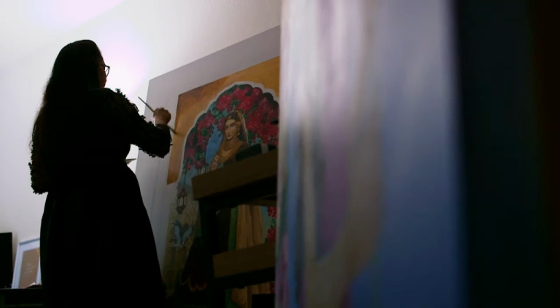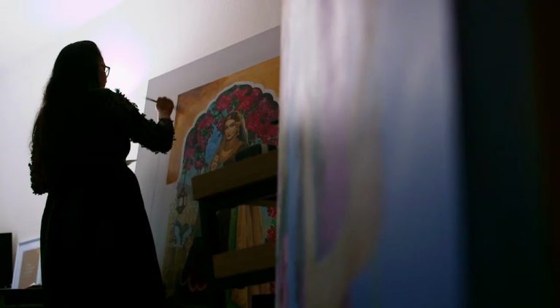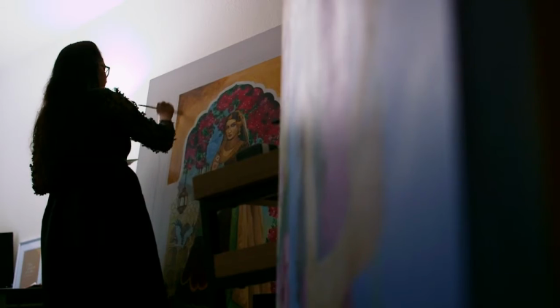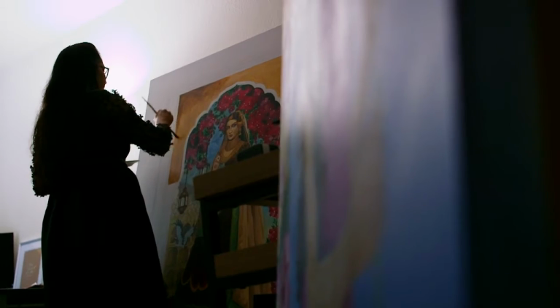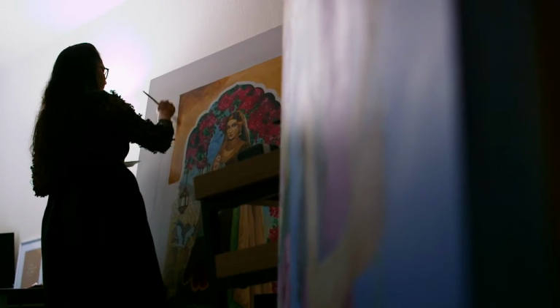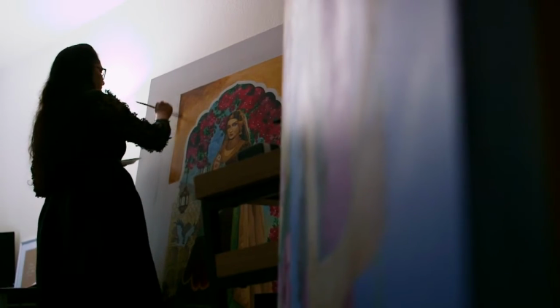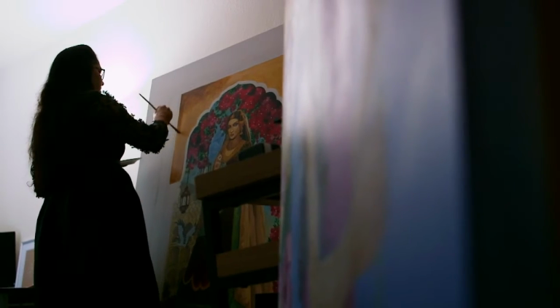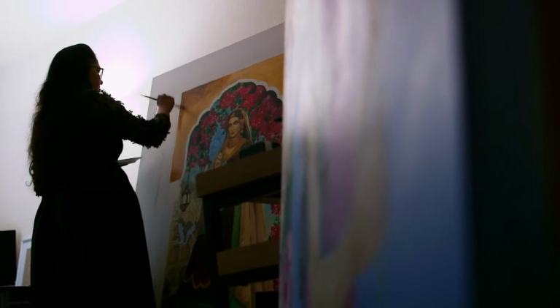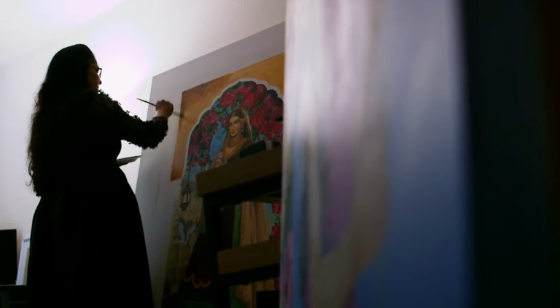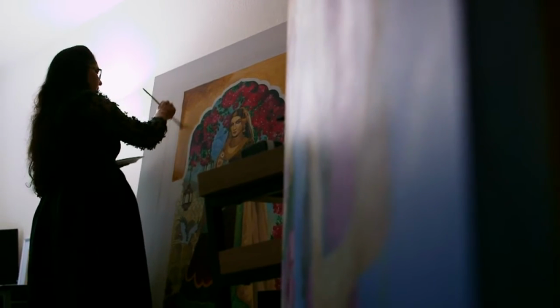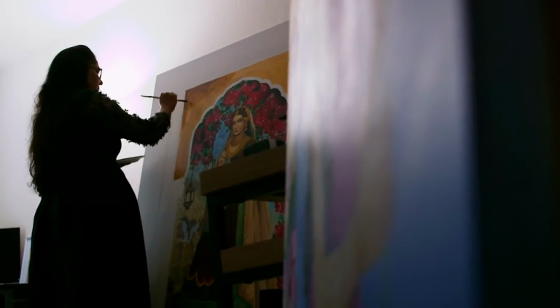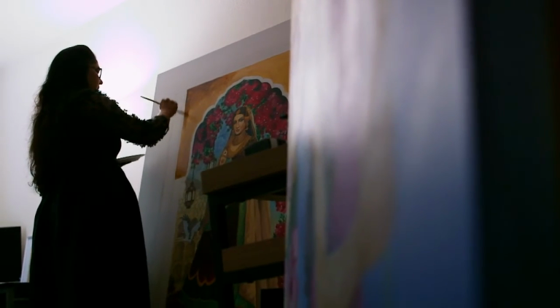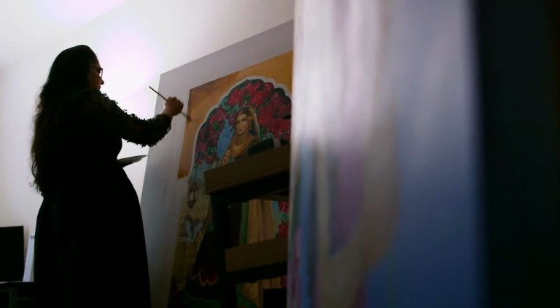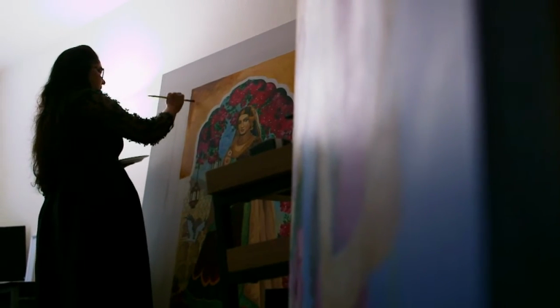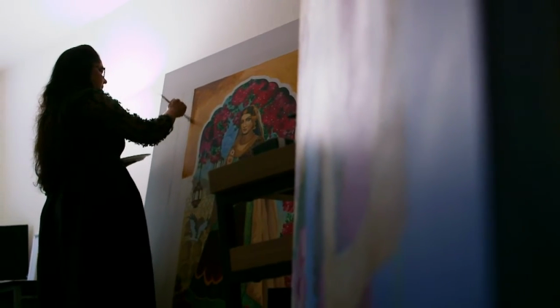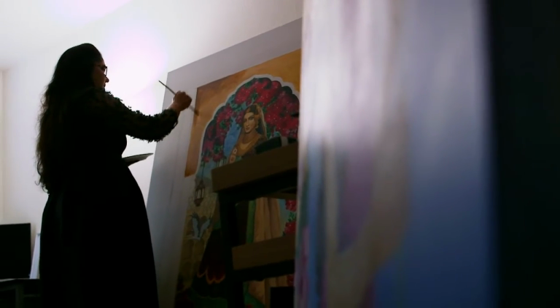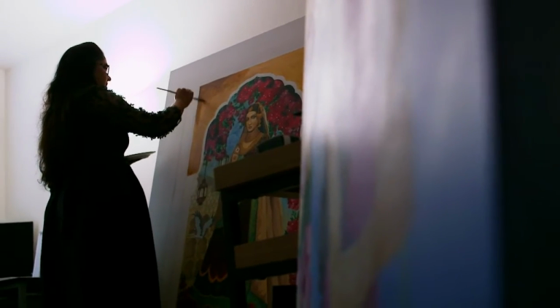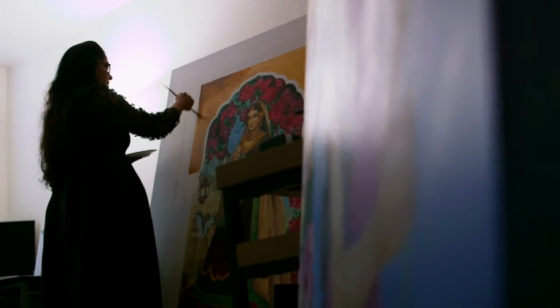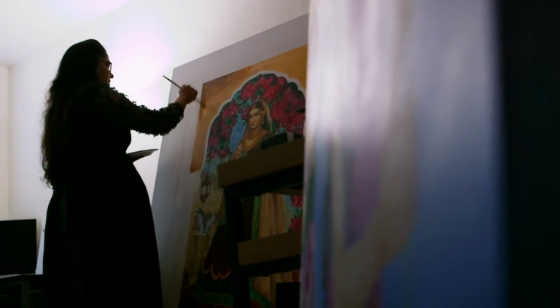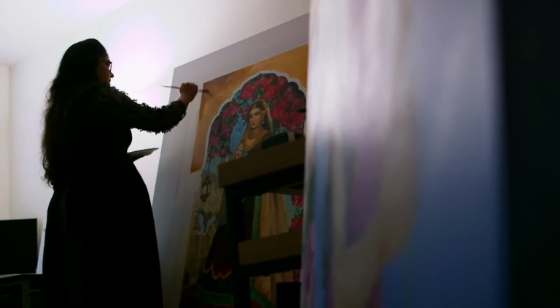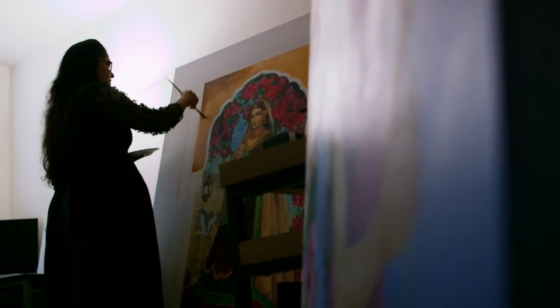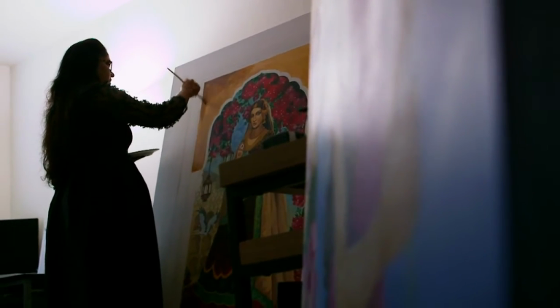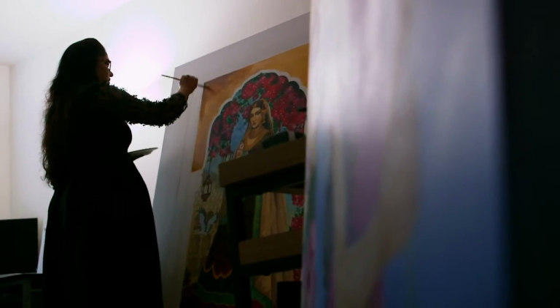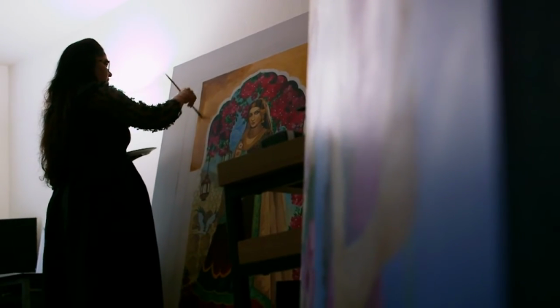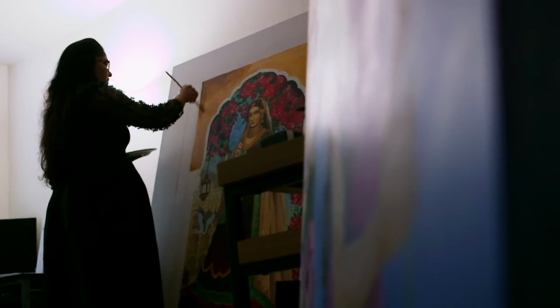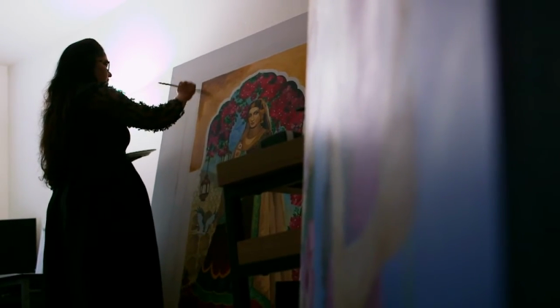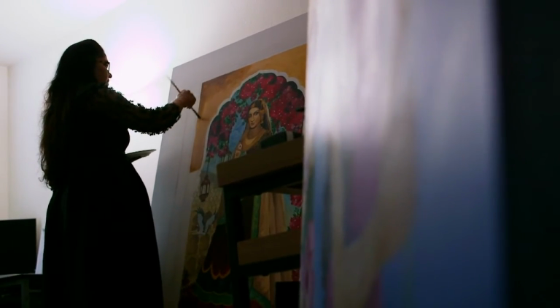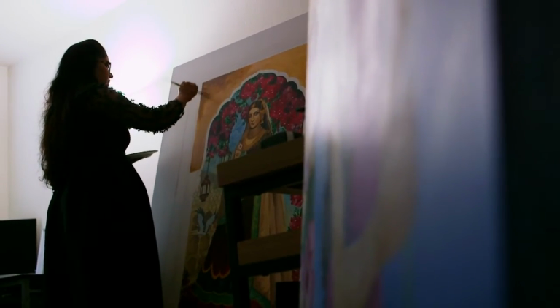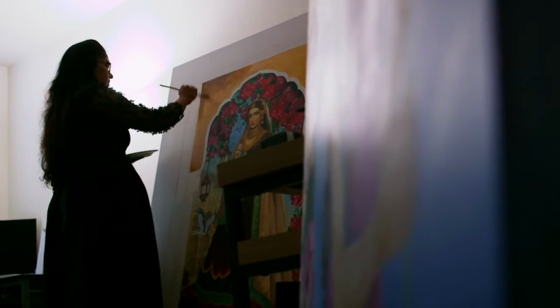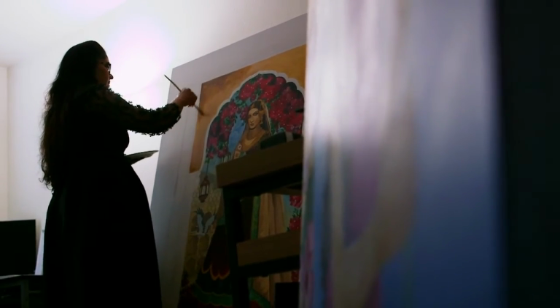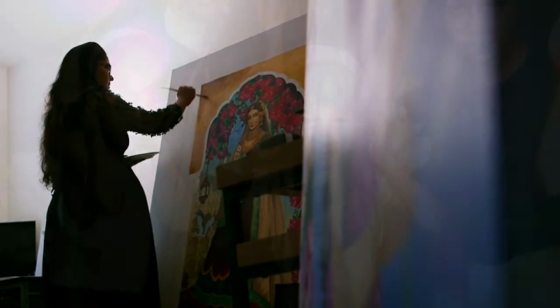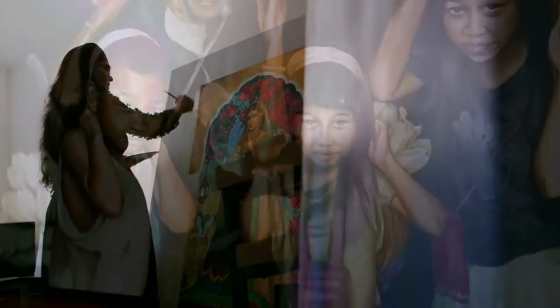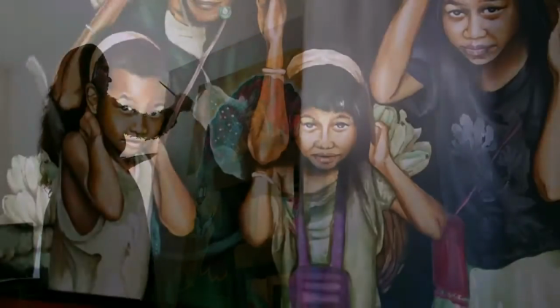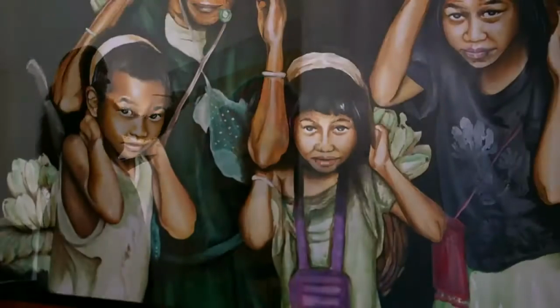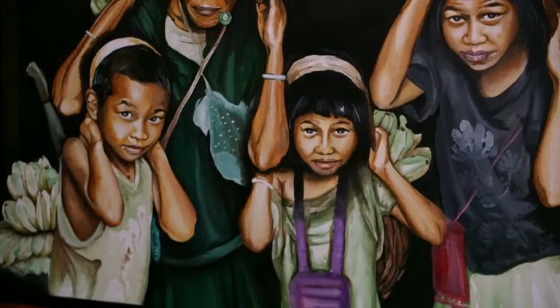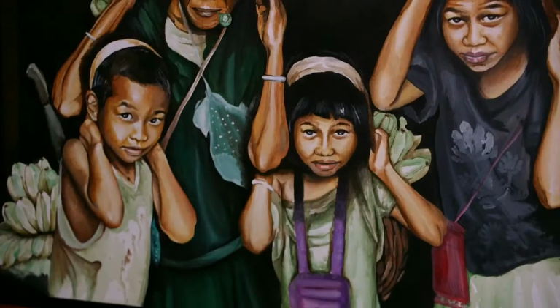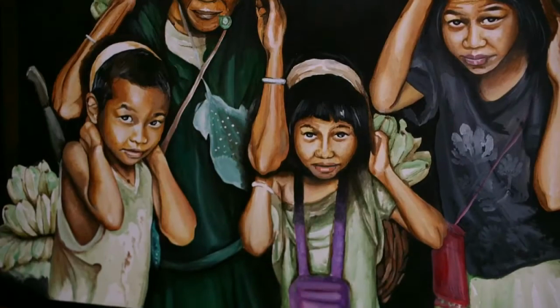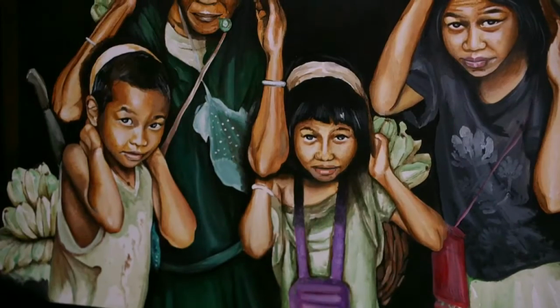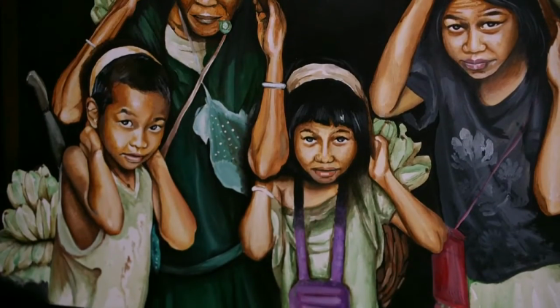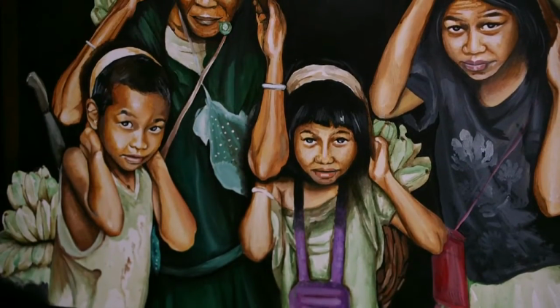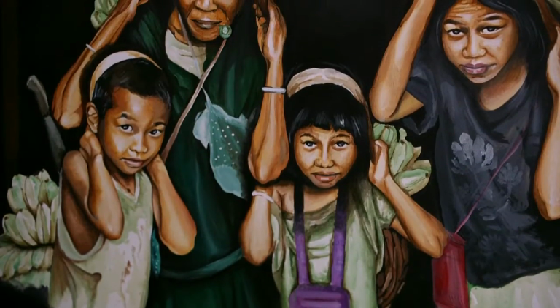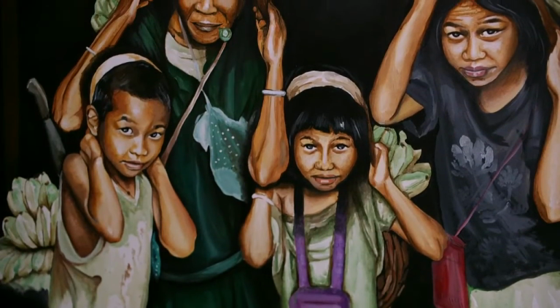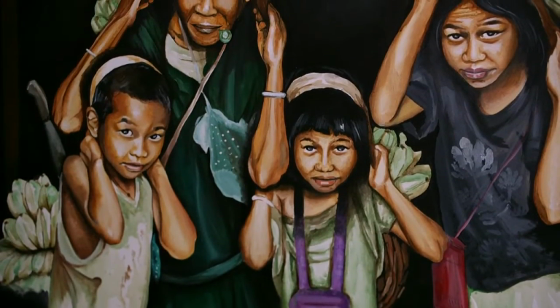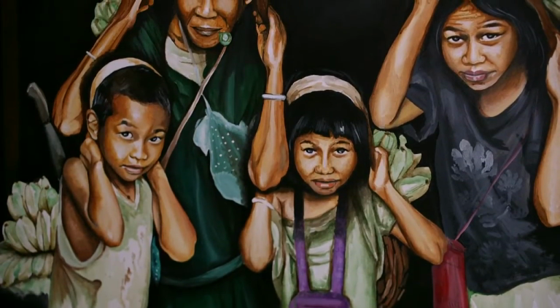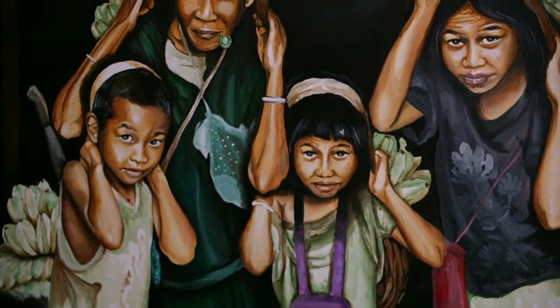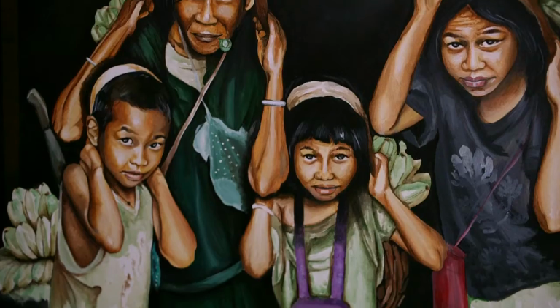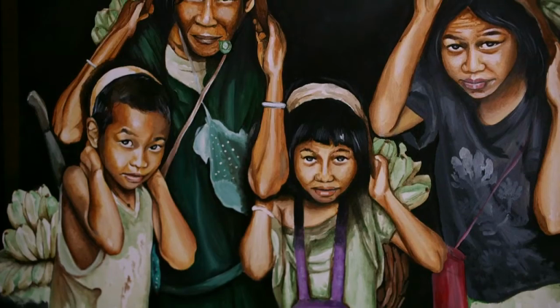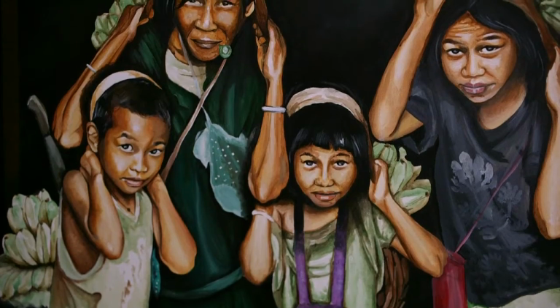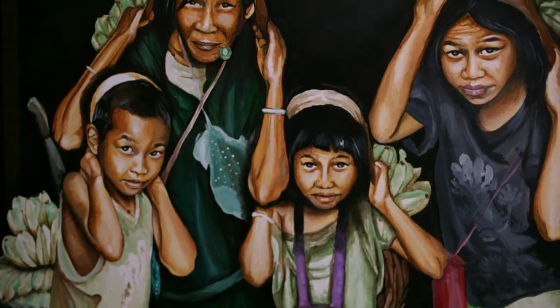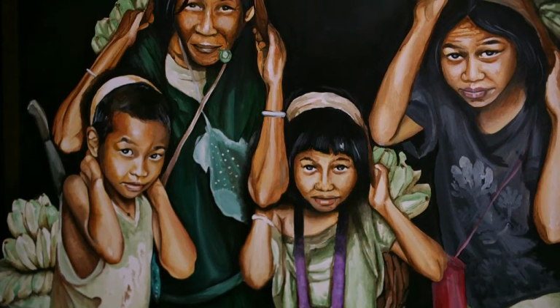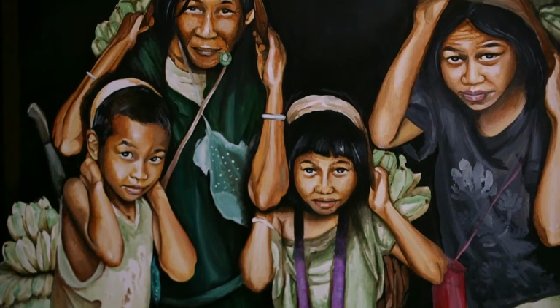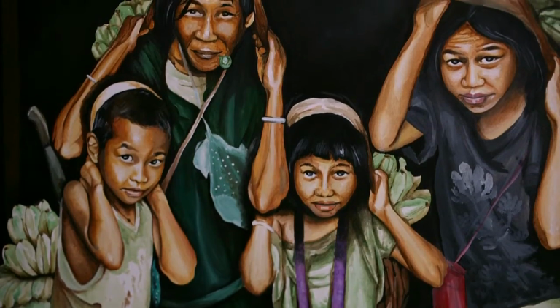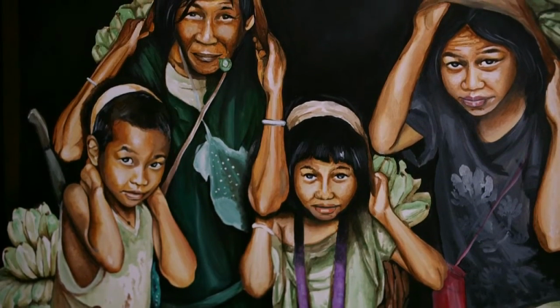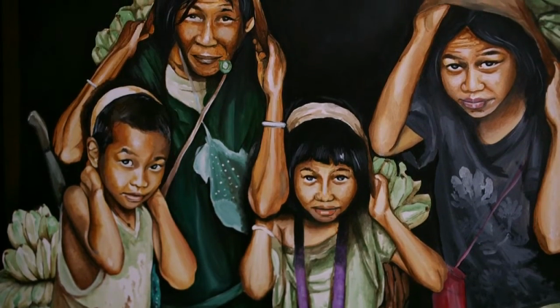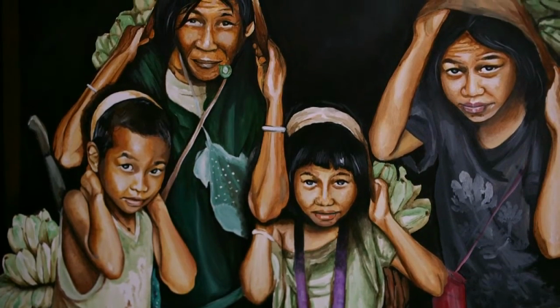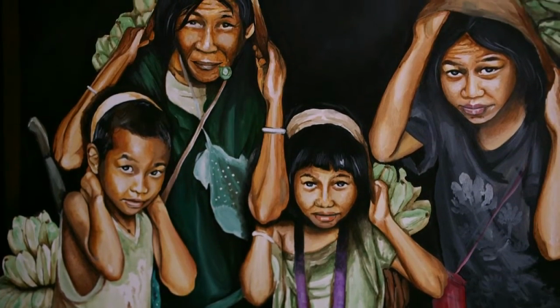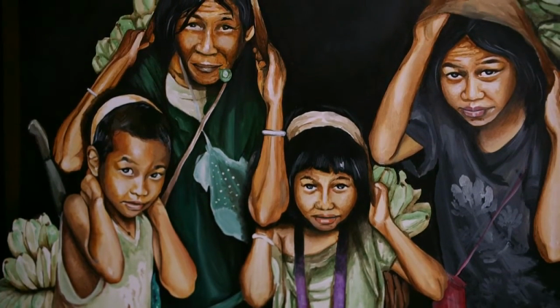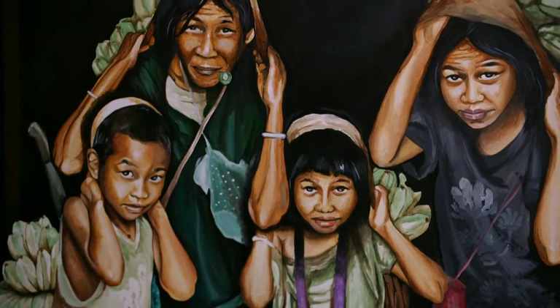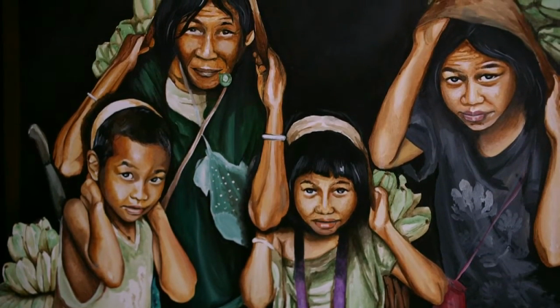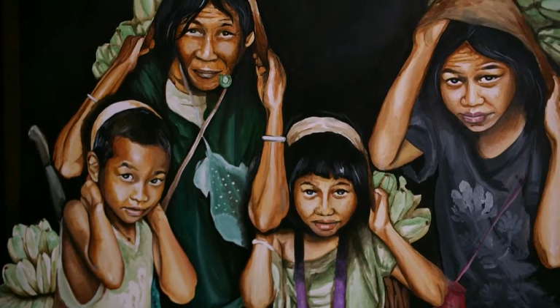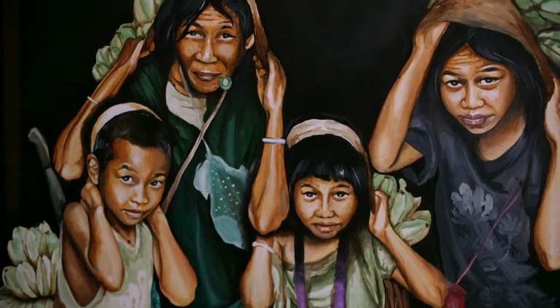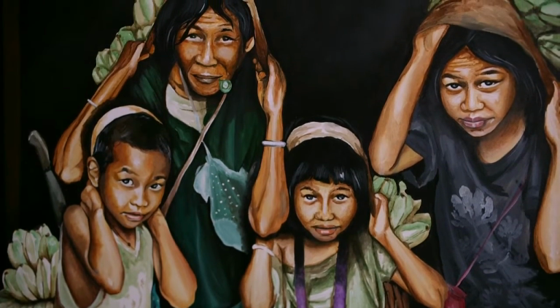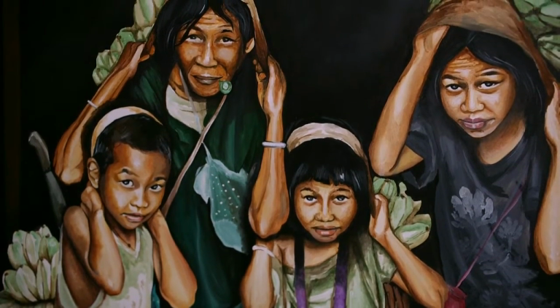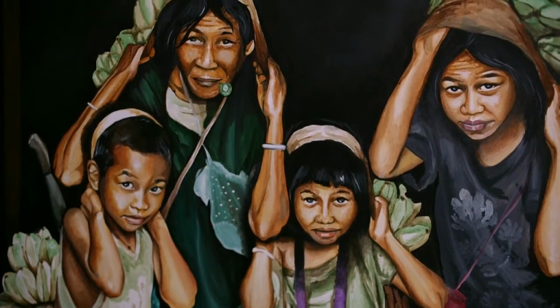For me, time has to stand still when I paint. I want people to see hope when they see my paintings.